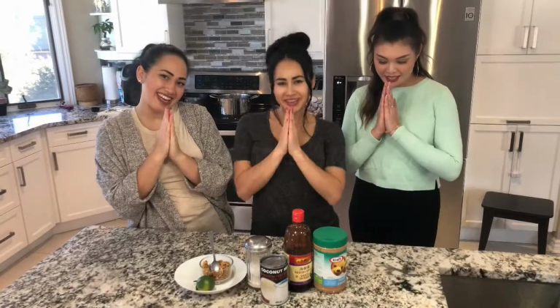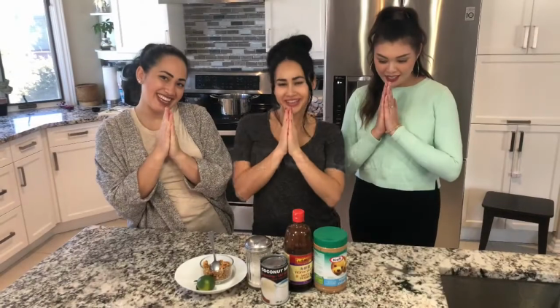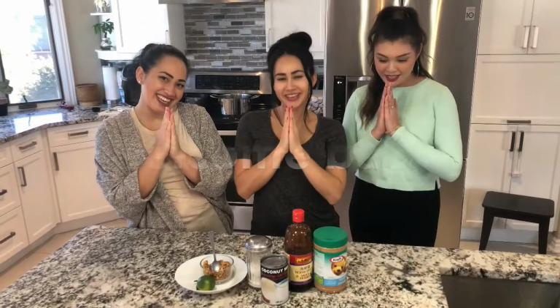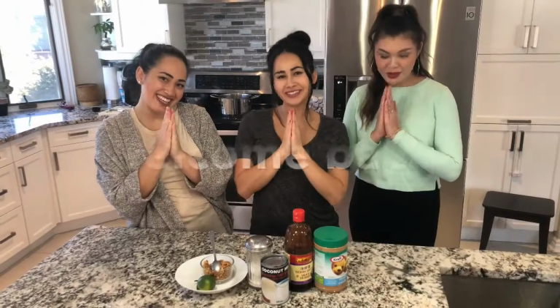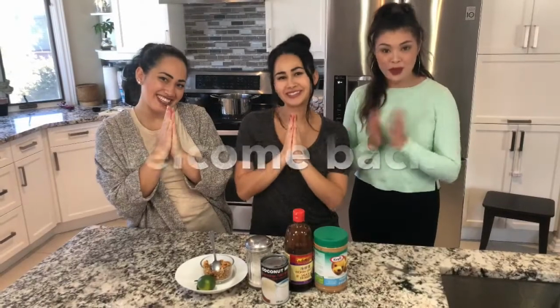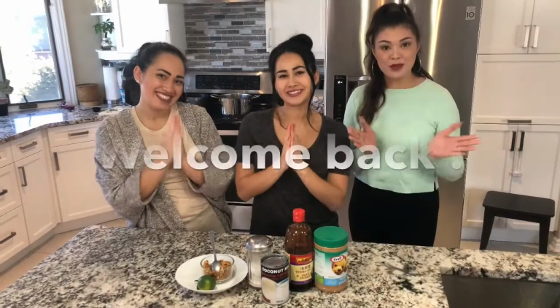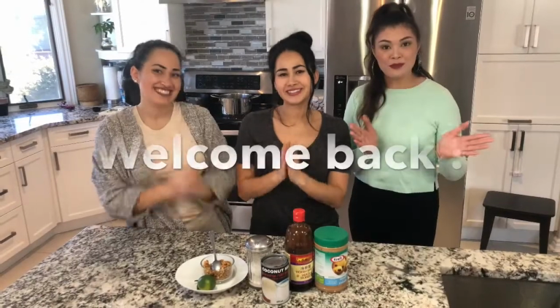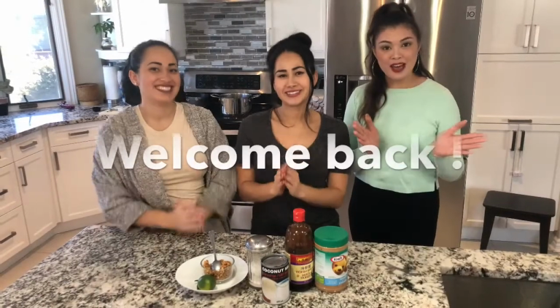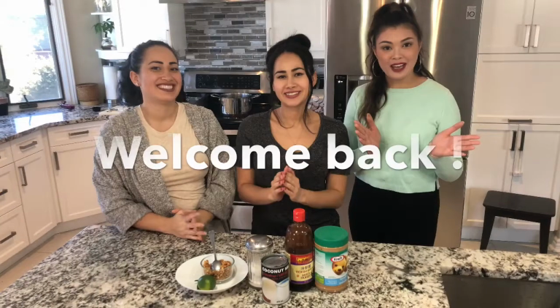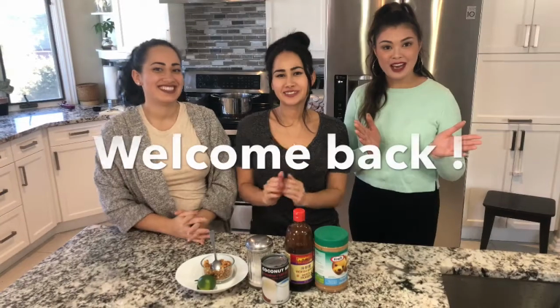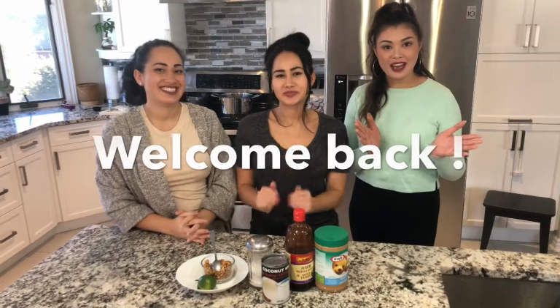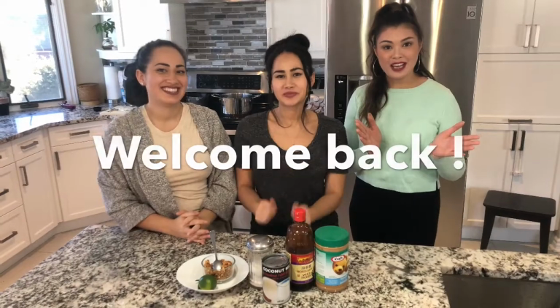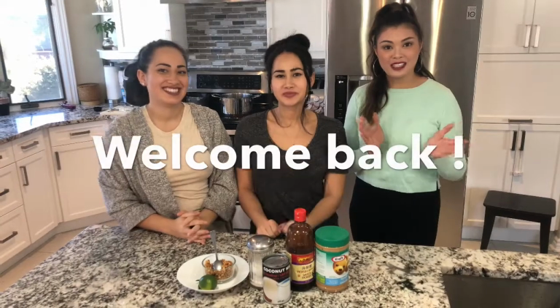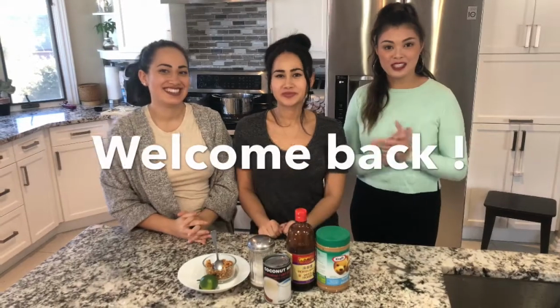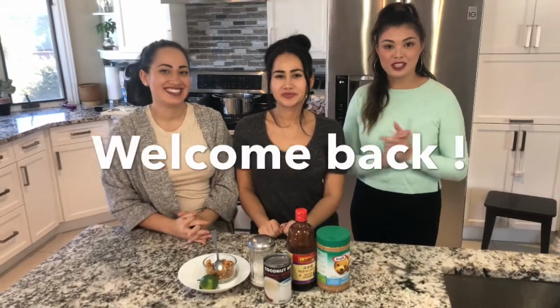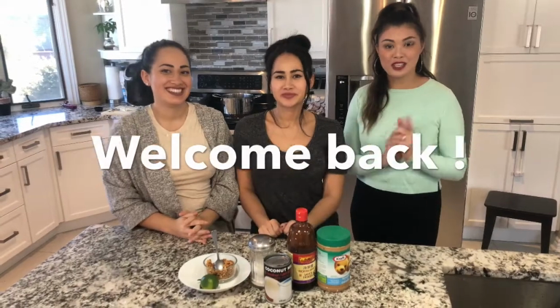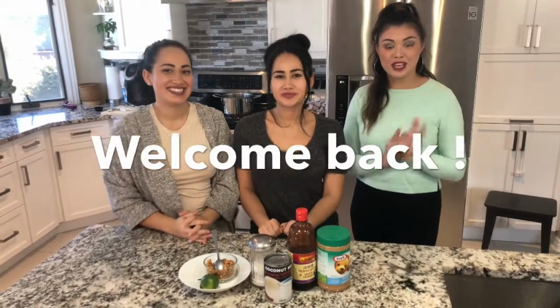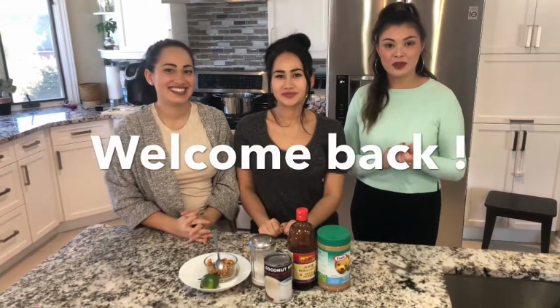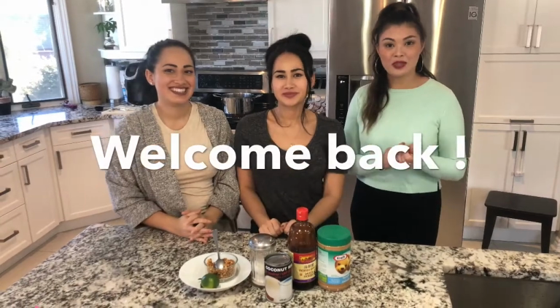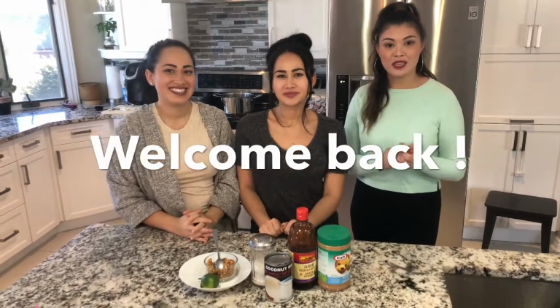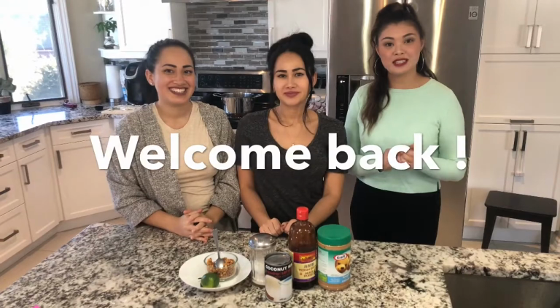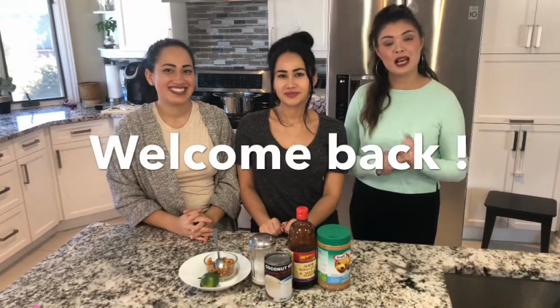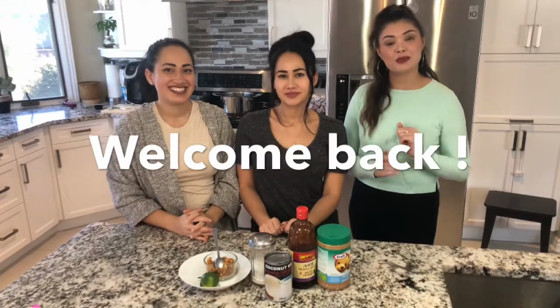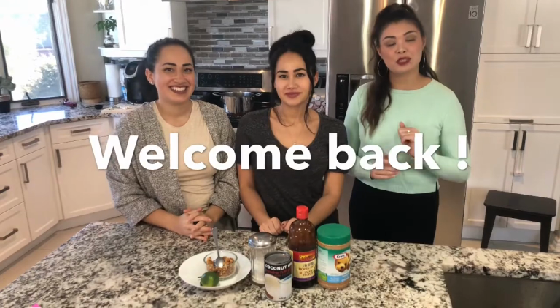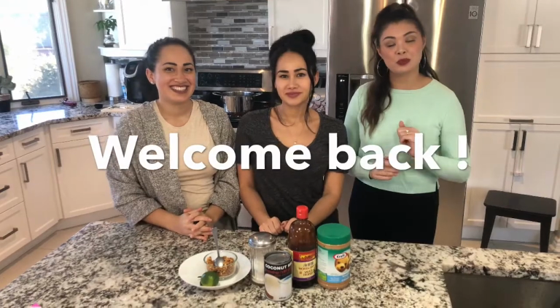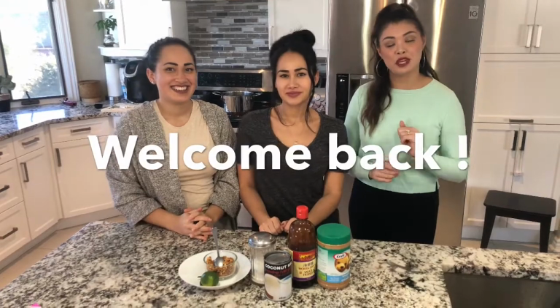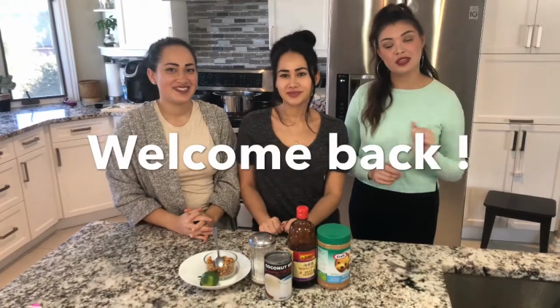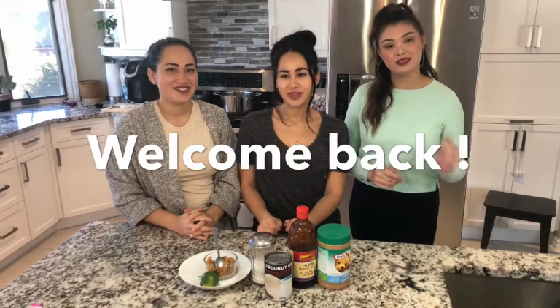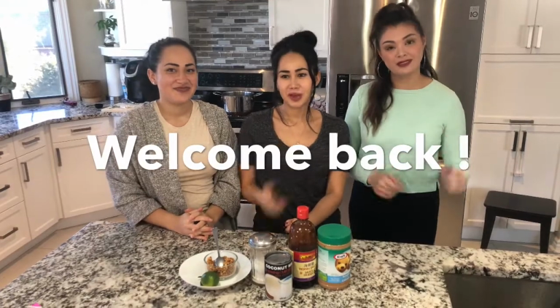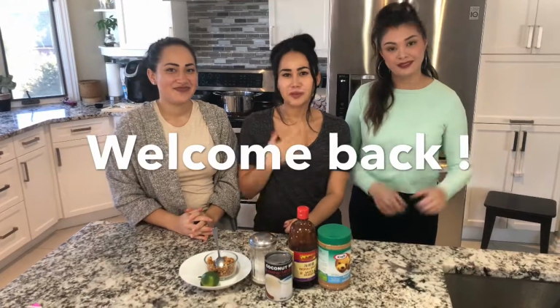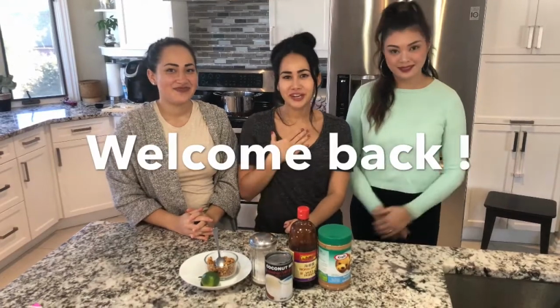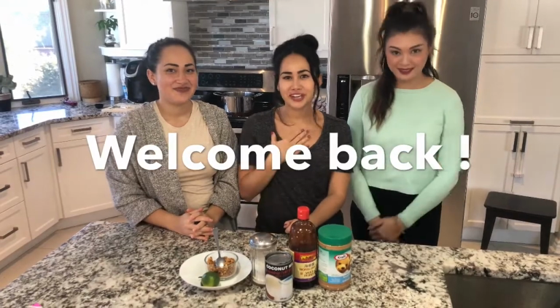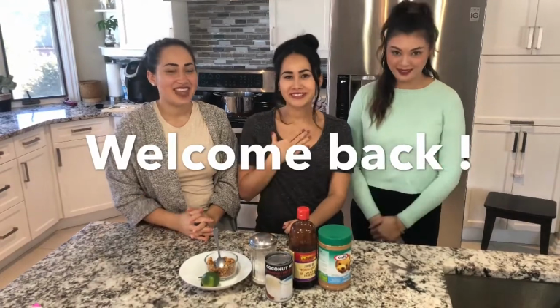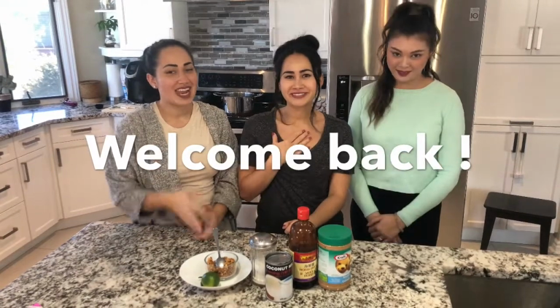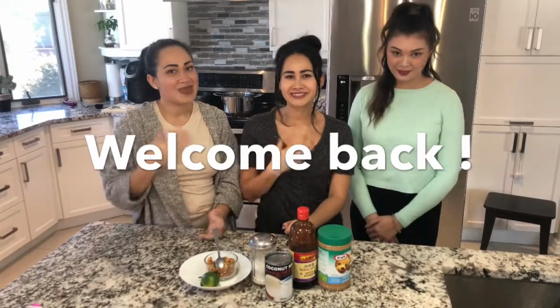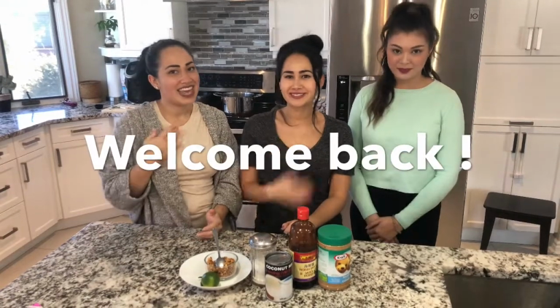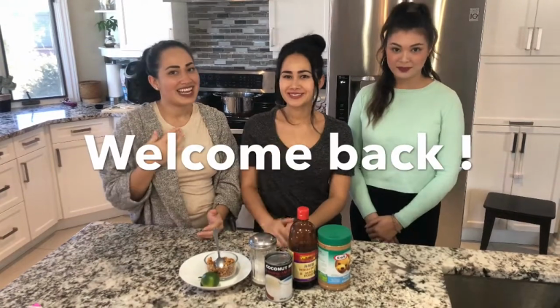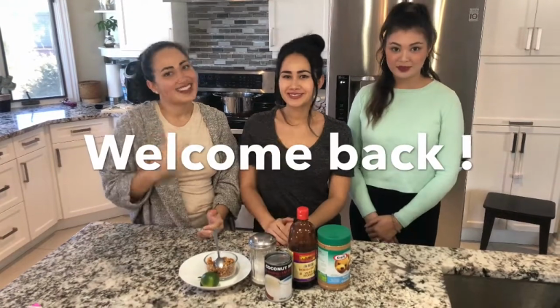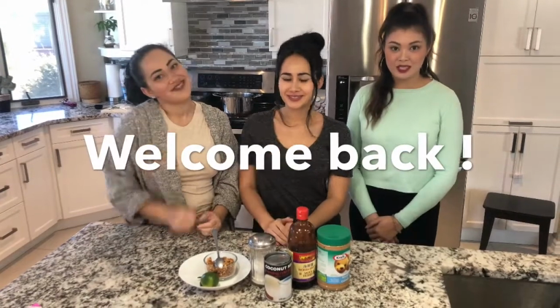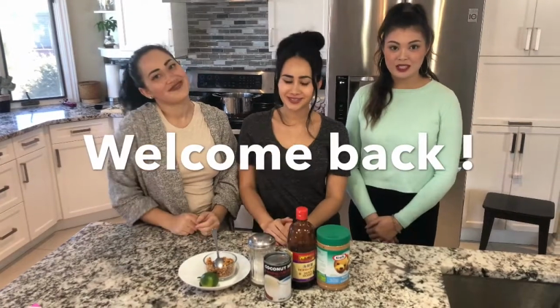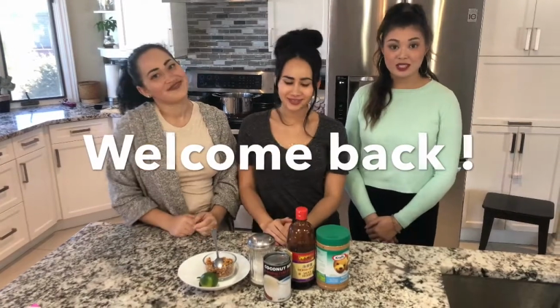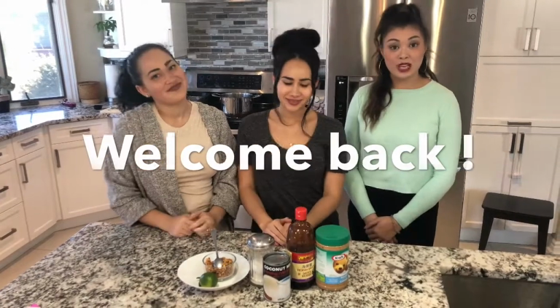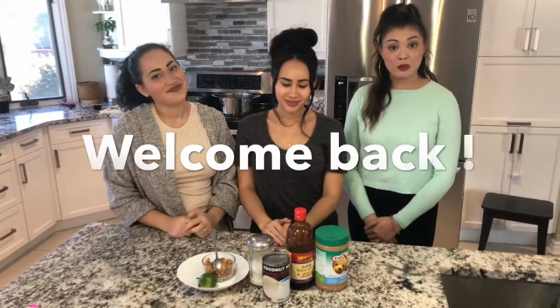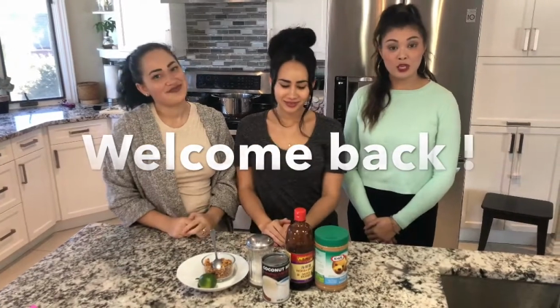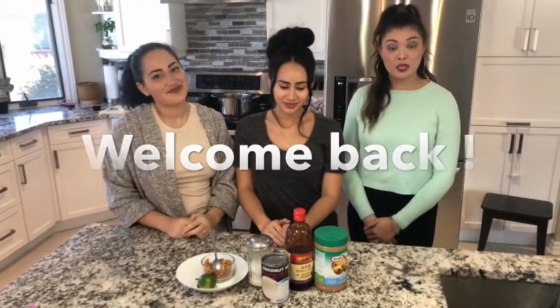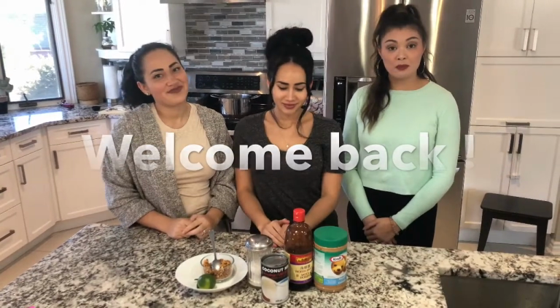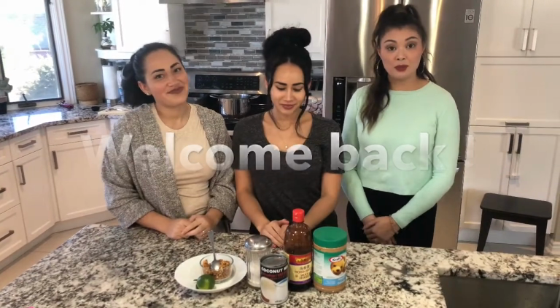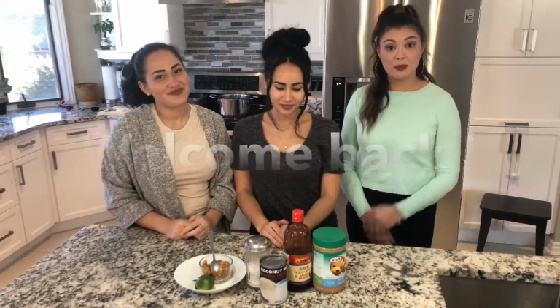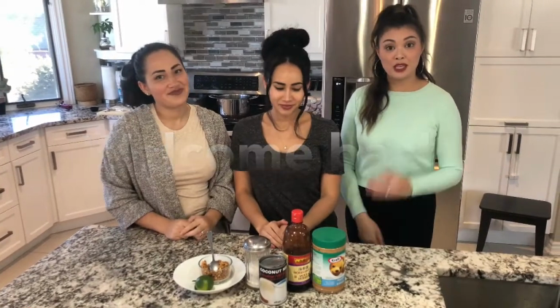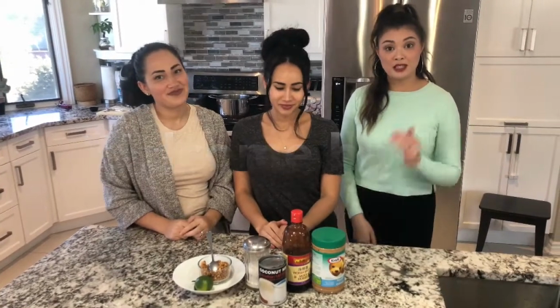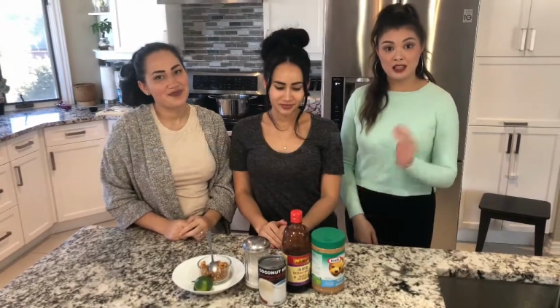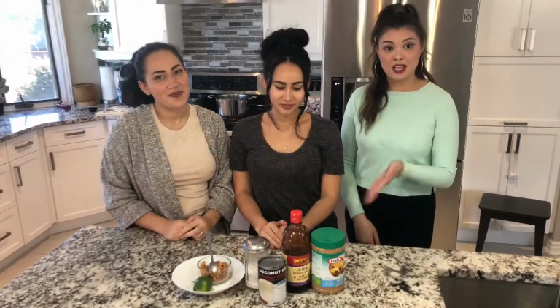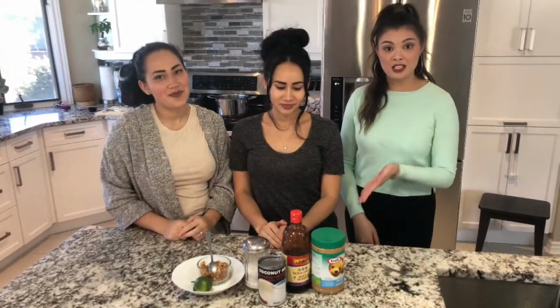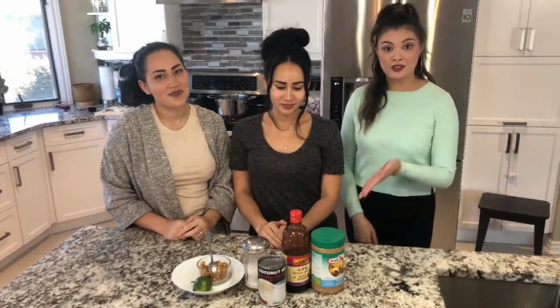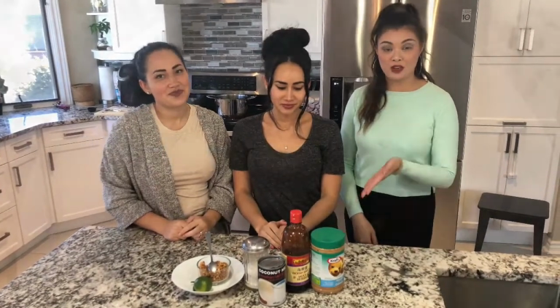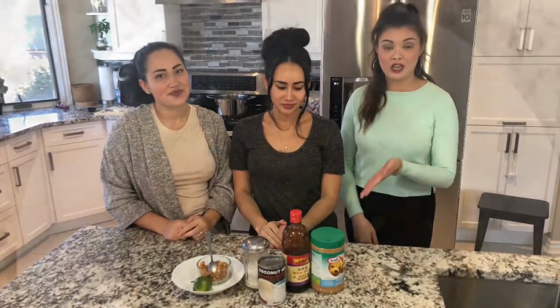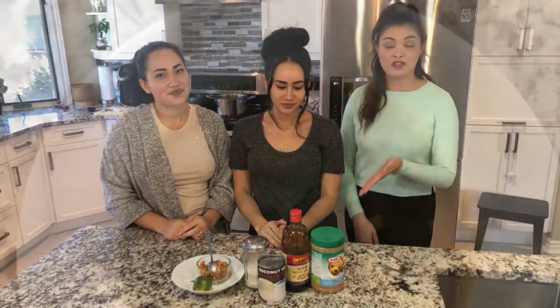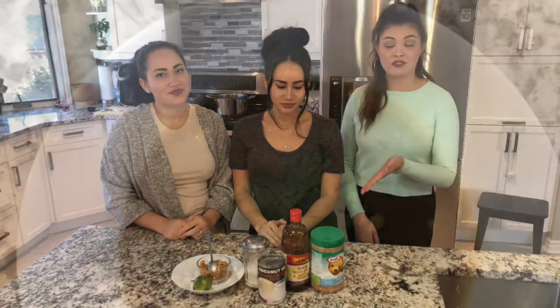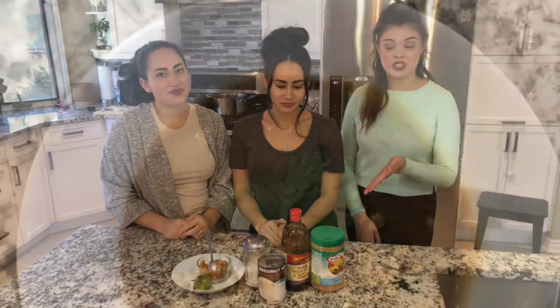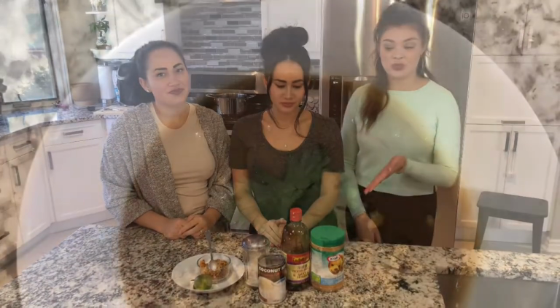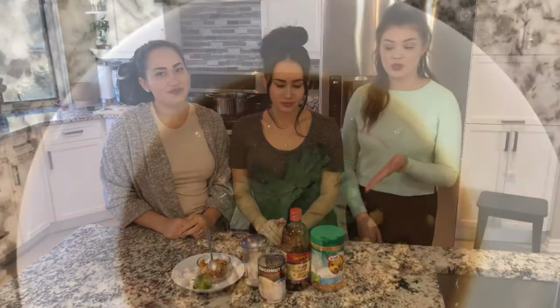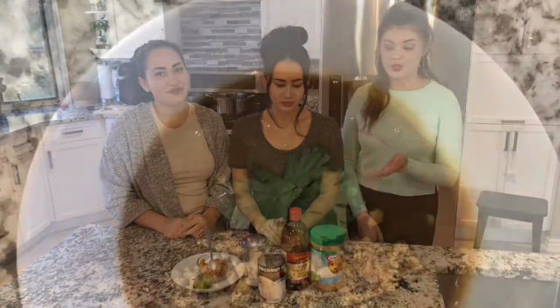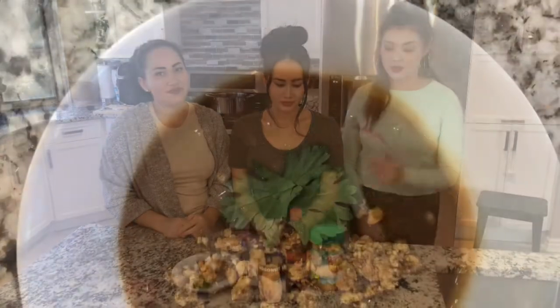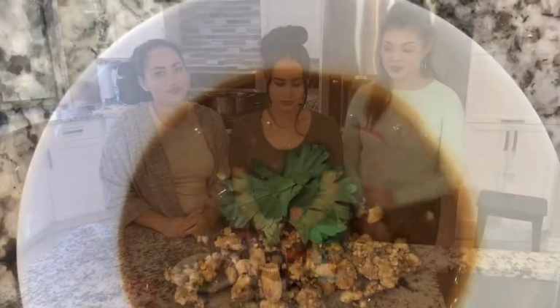Welcome back guys to Kinka with us. I'm Sabrina, I'm Brittany, and I'm Kate. Today we're going to make peanut sauce for our specials.